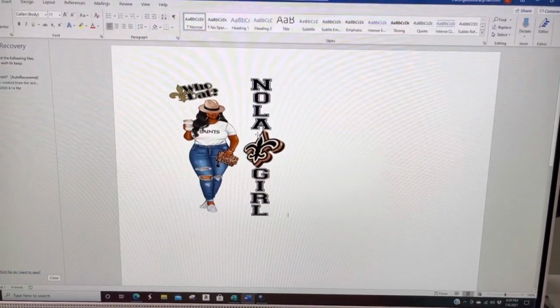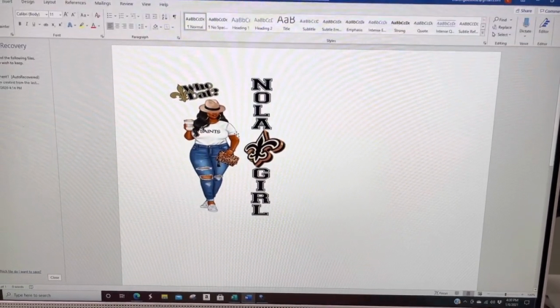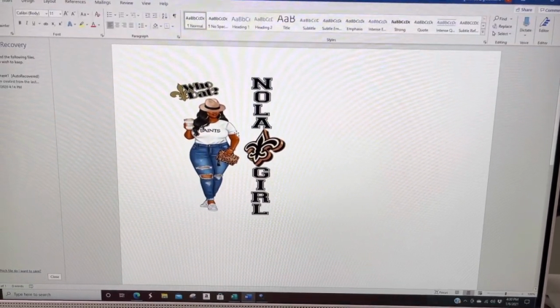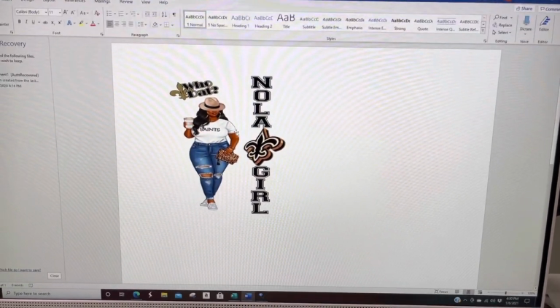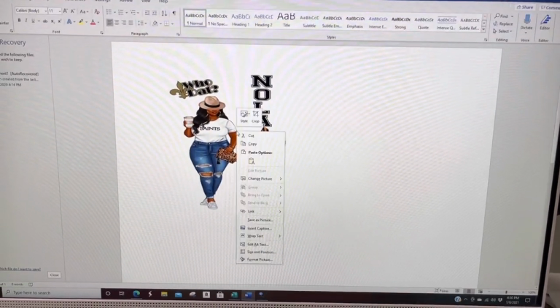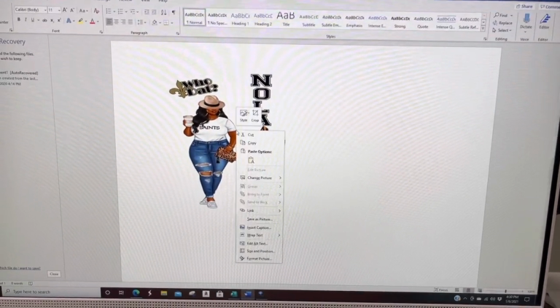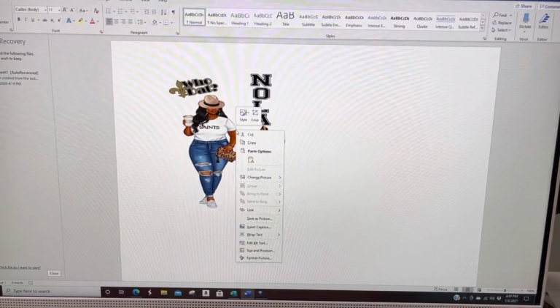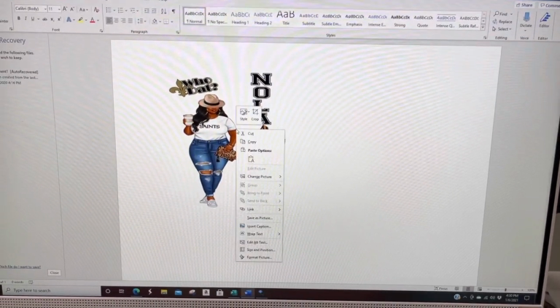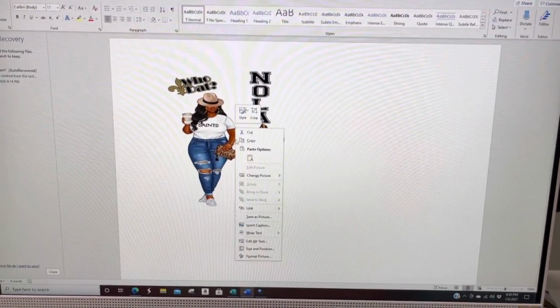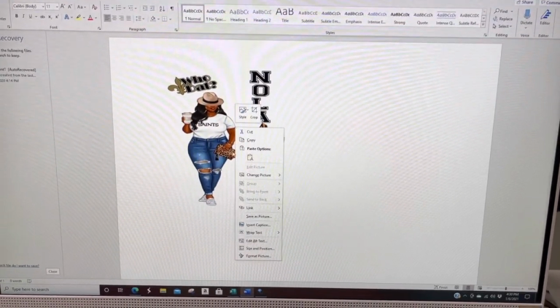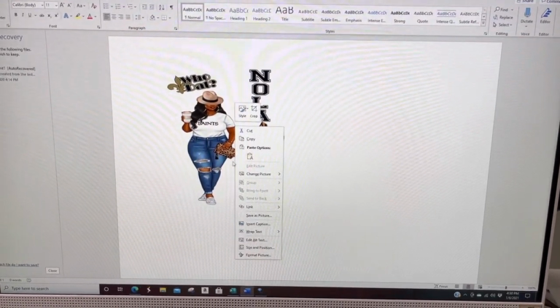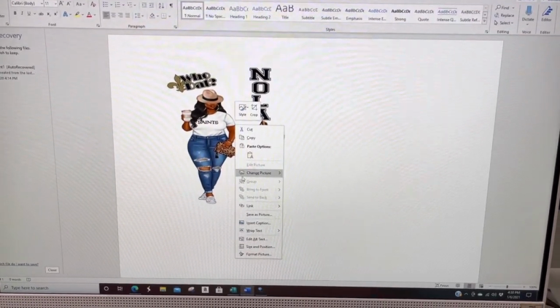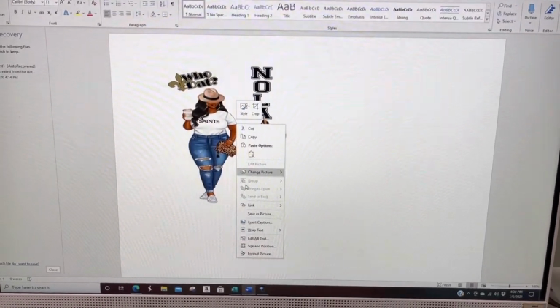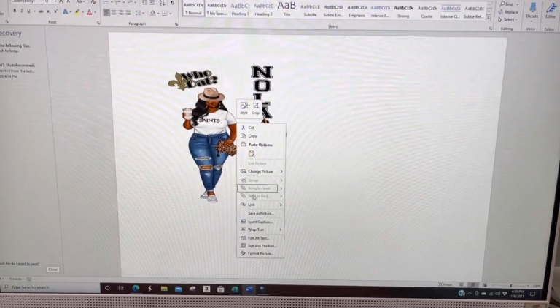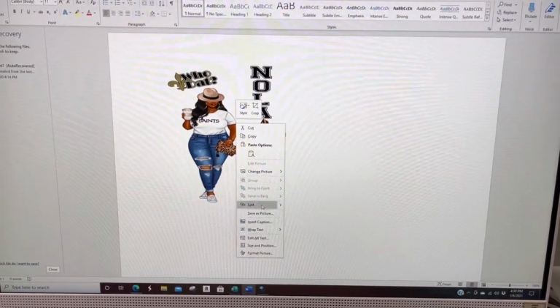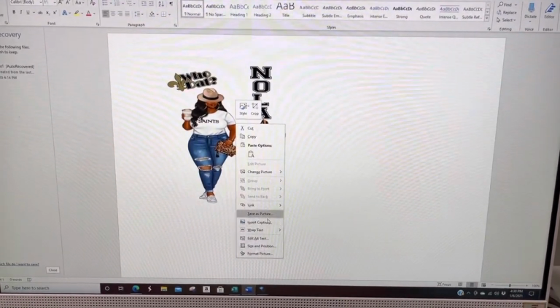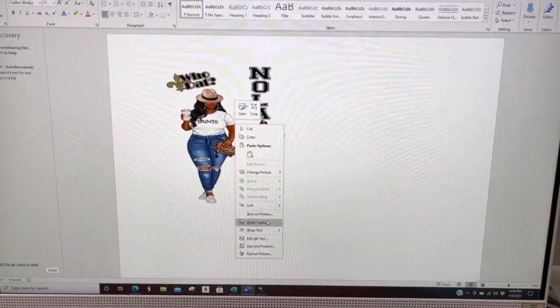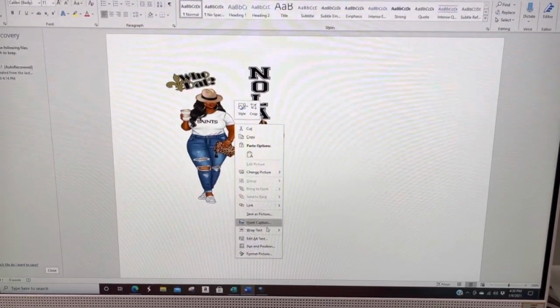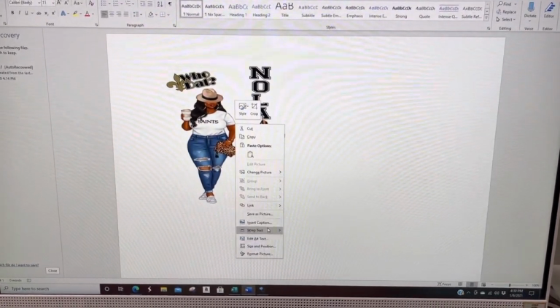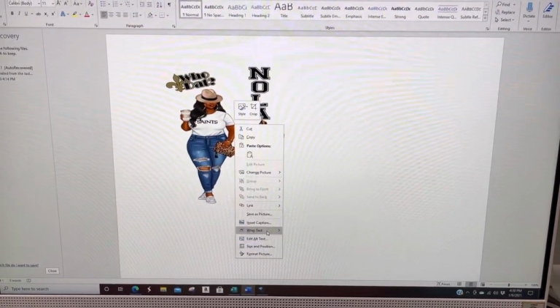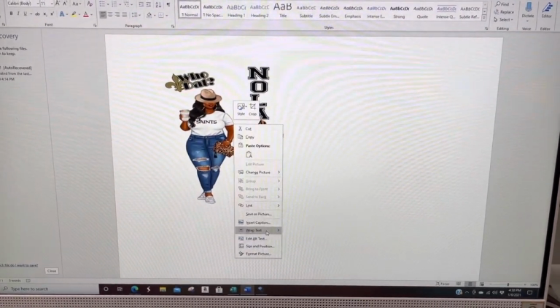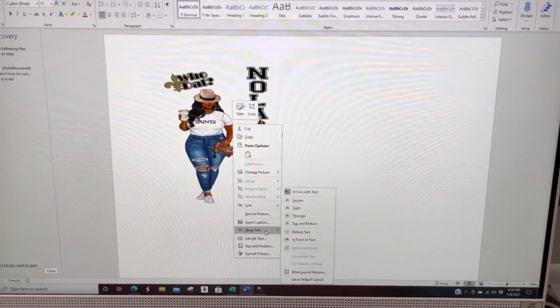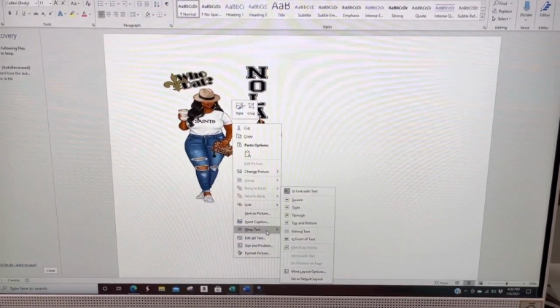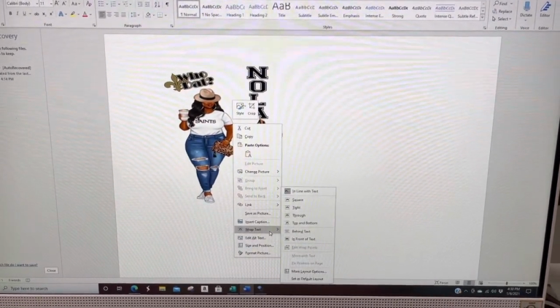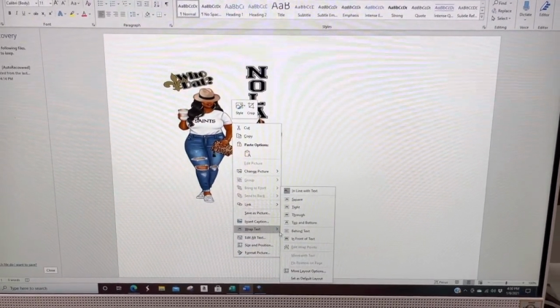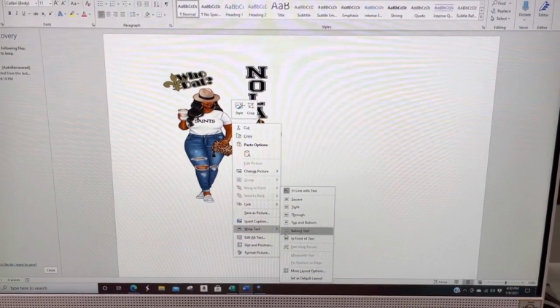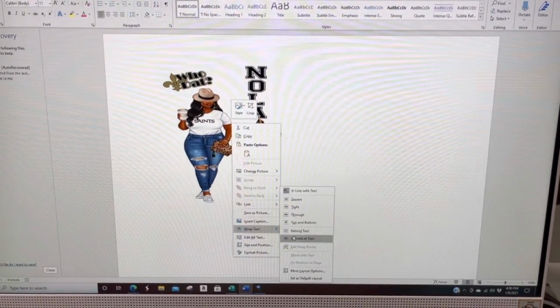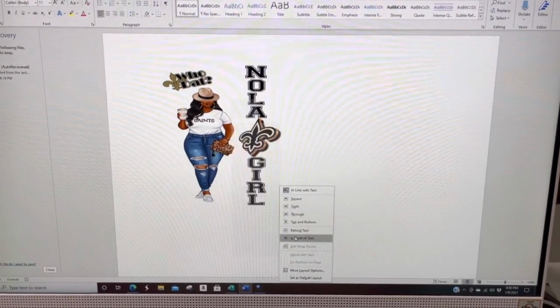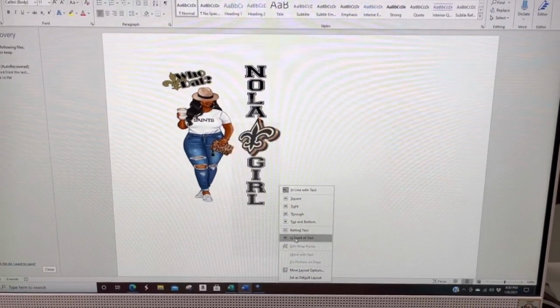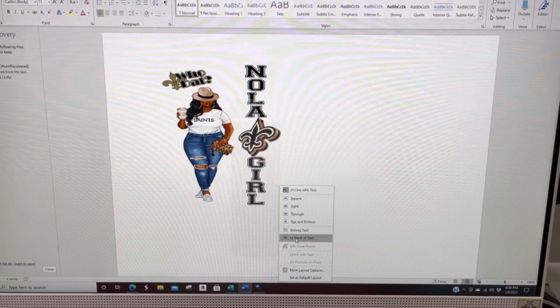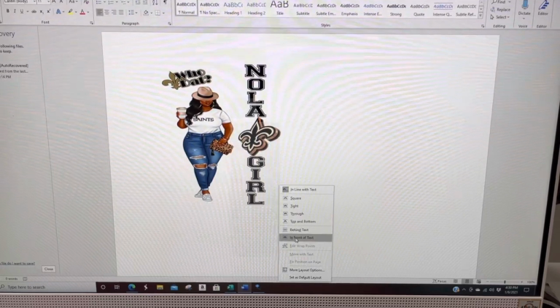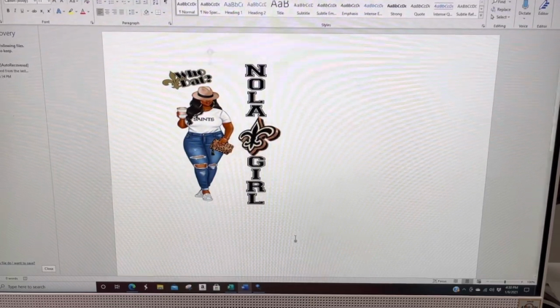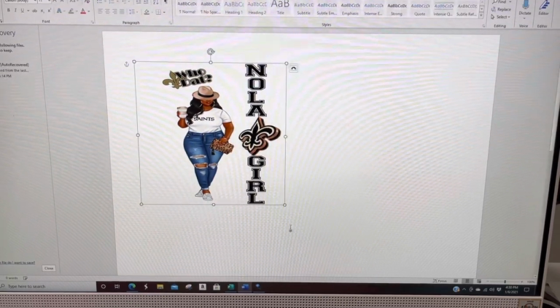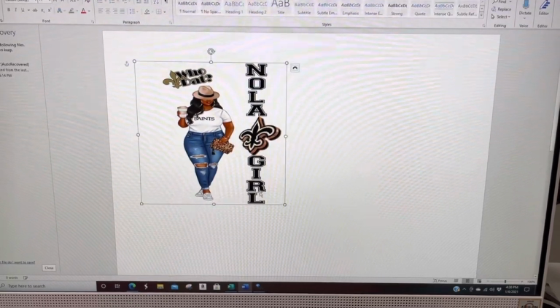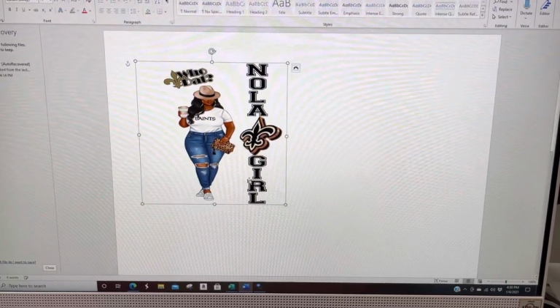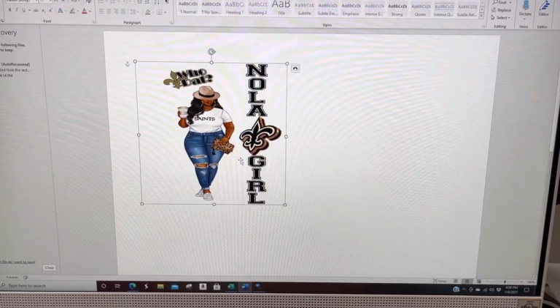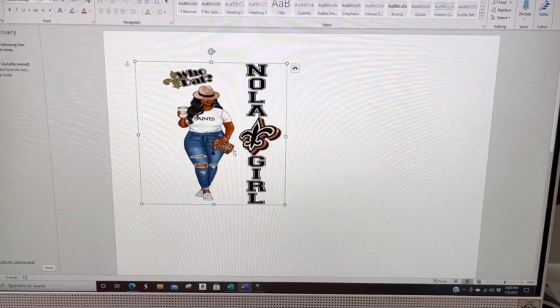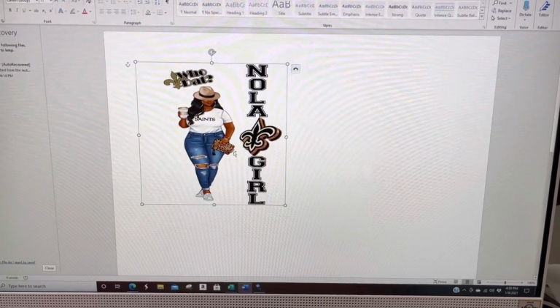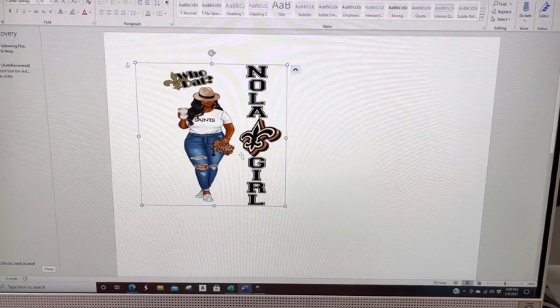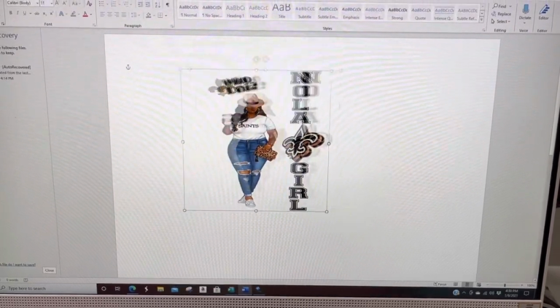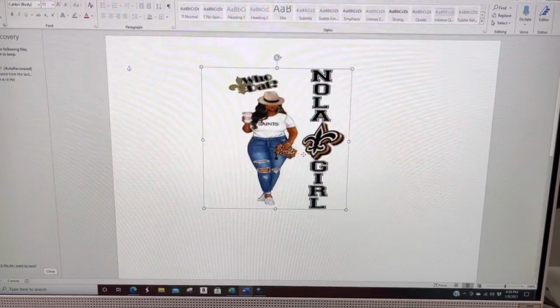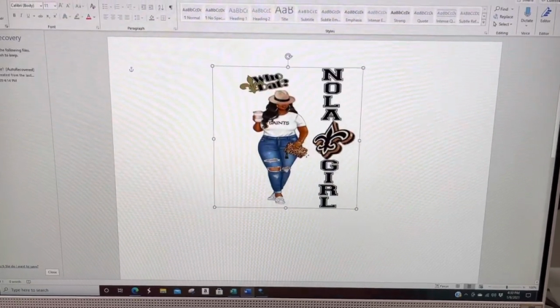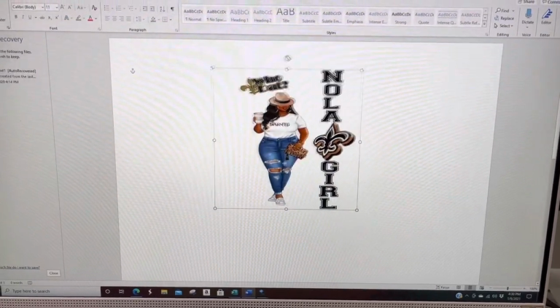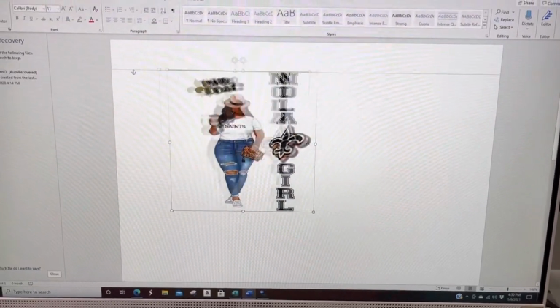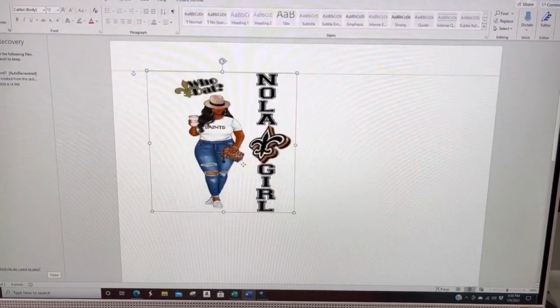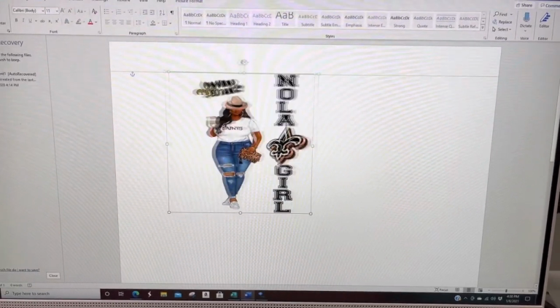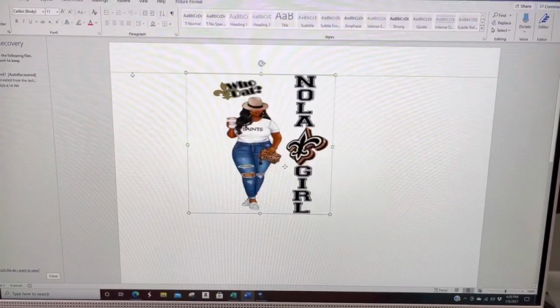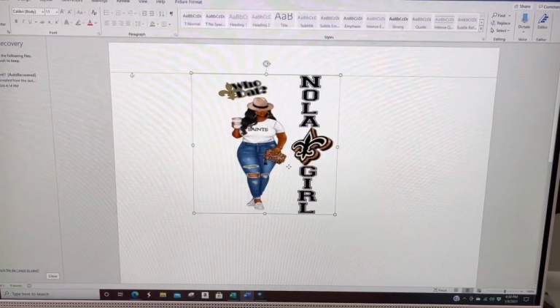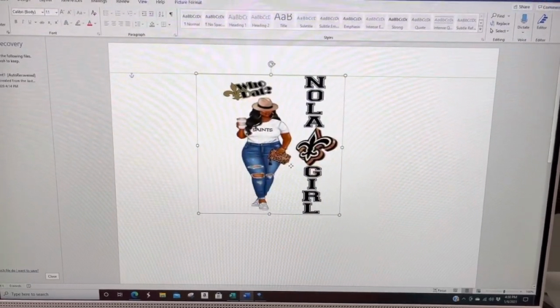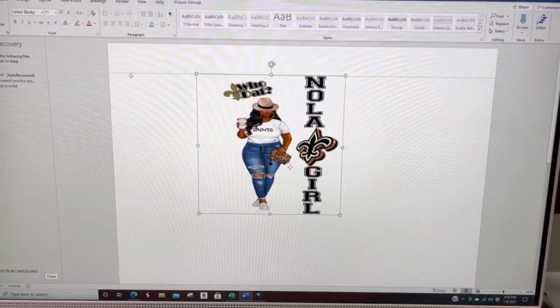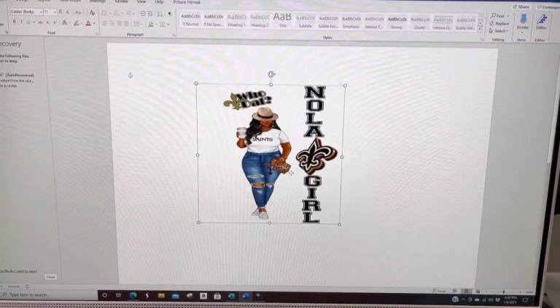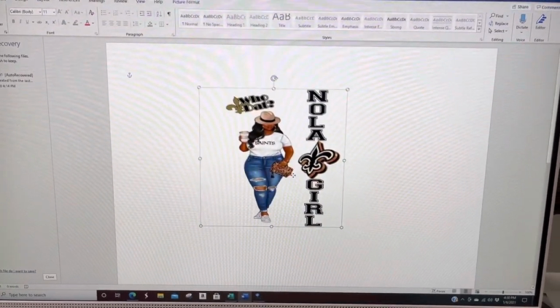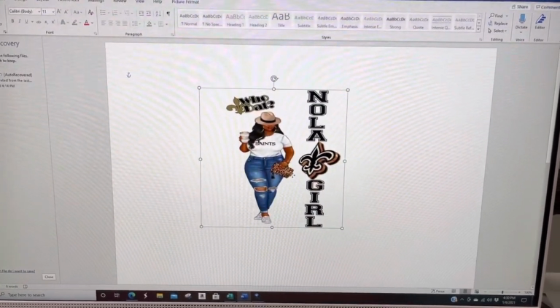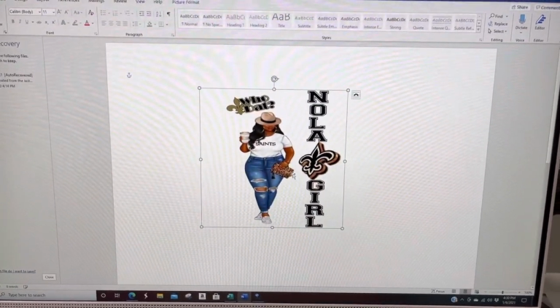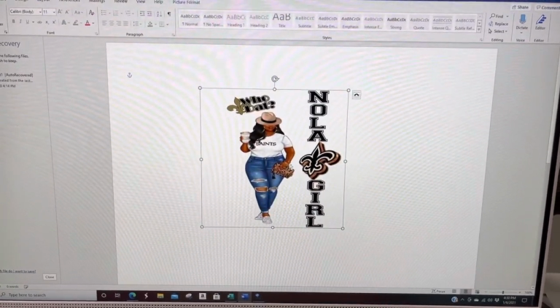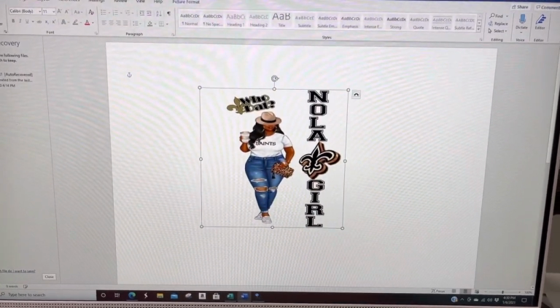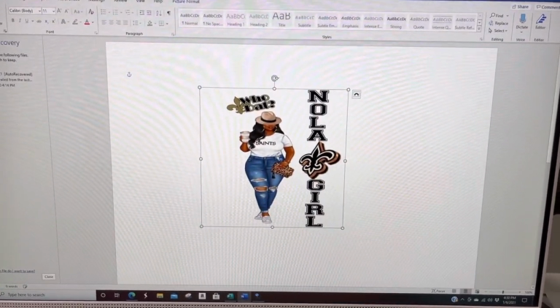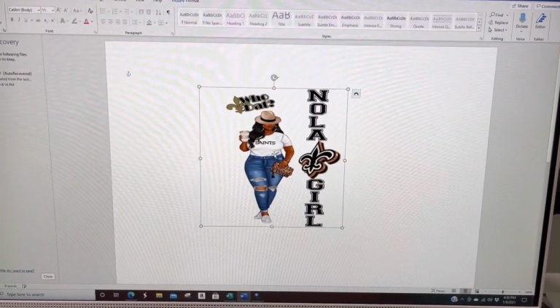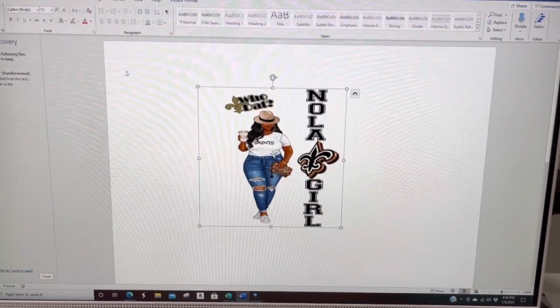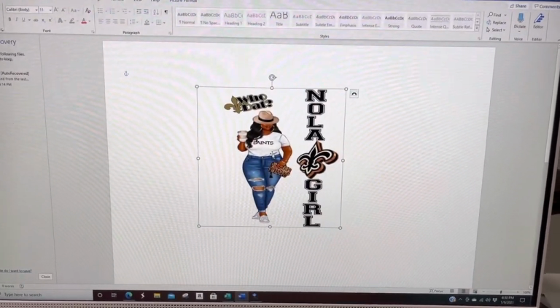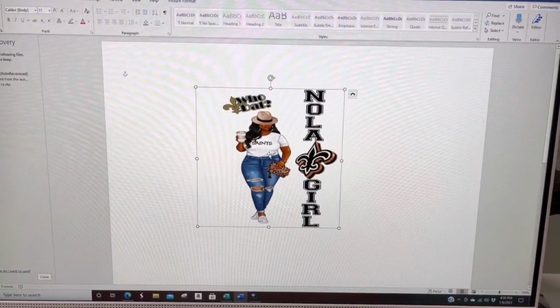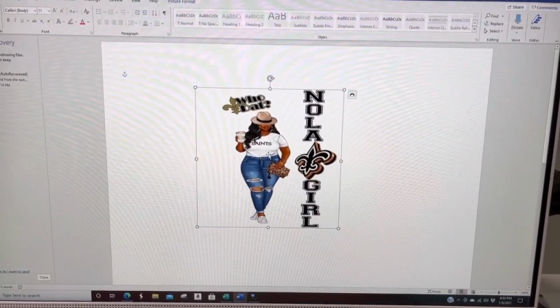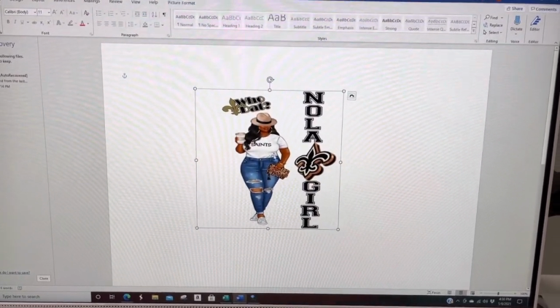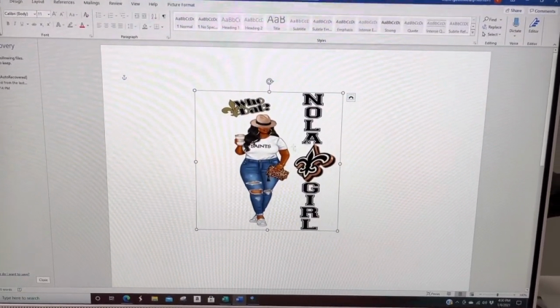Now I'm going to right-click, wrap text, in front of text. This allows your image to be moved left or right.